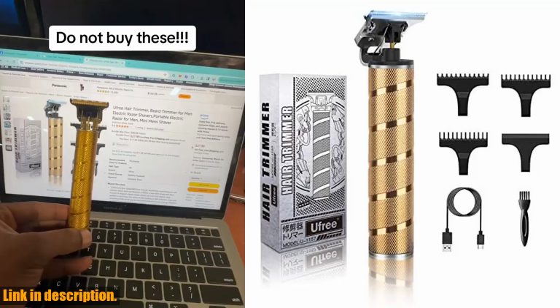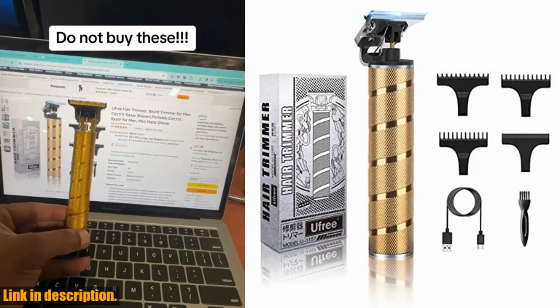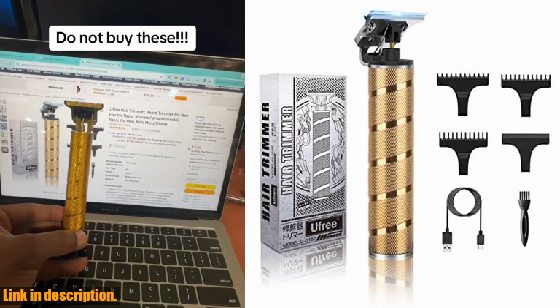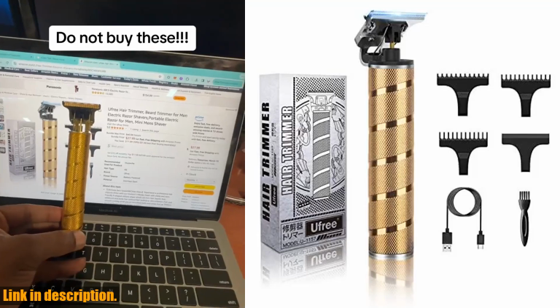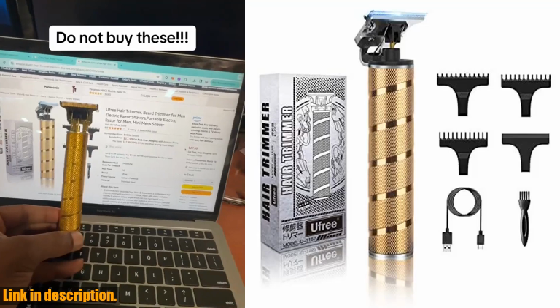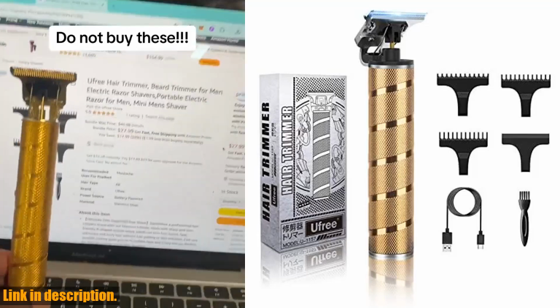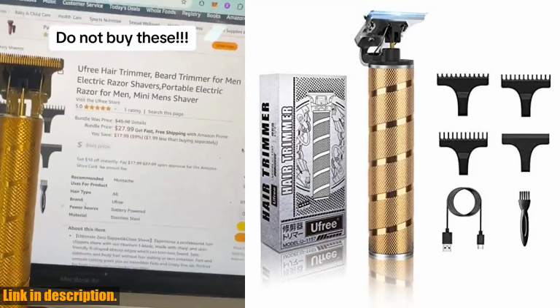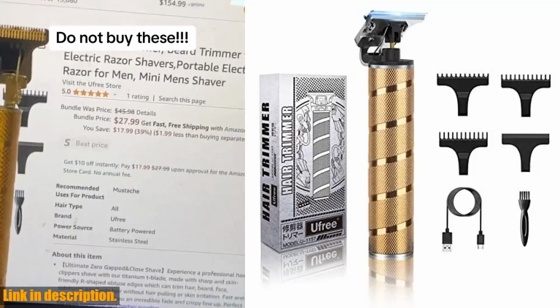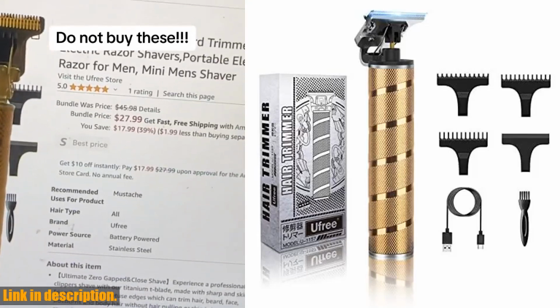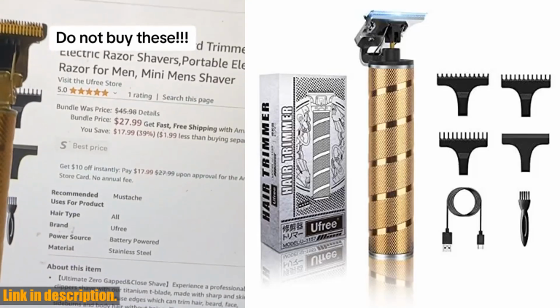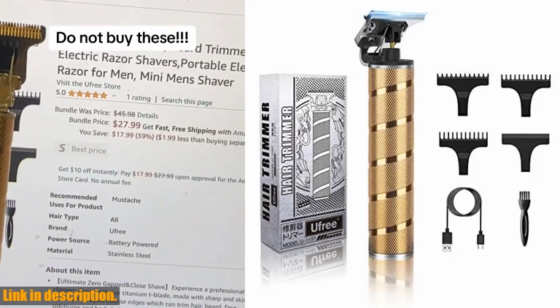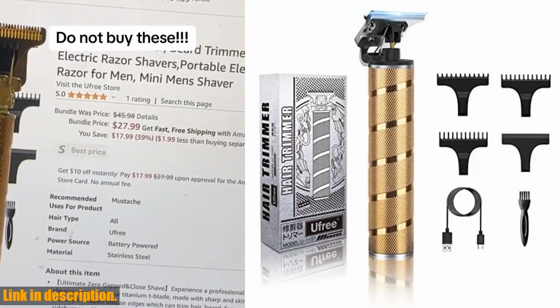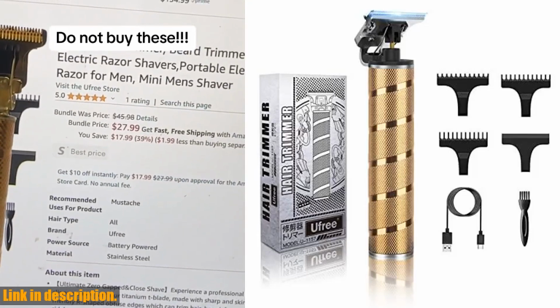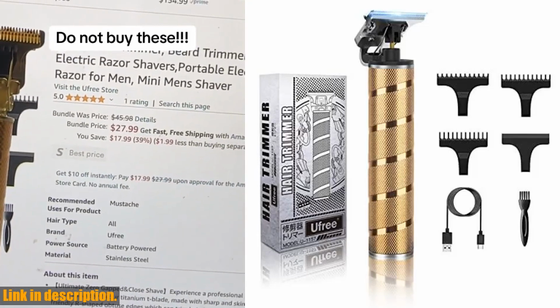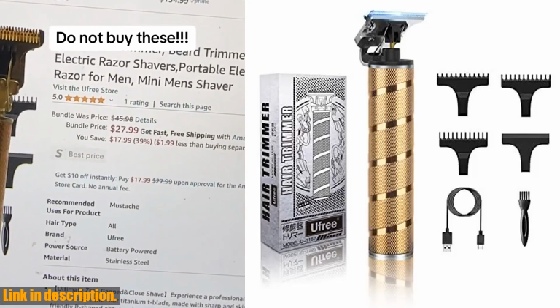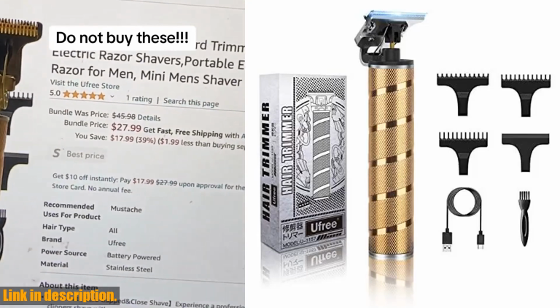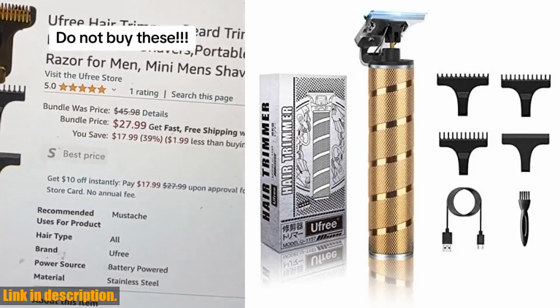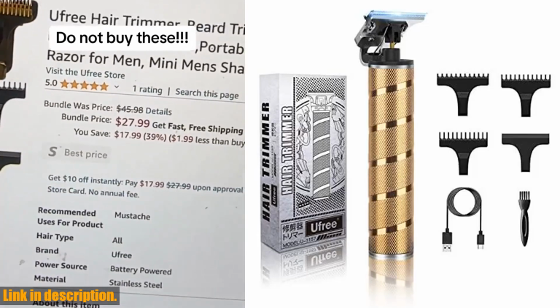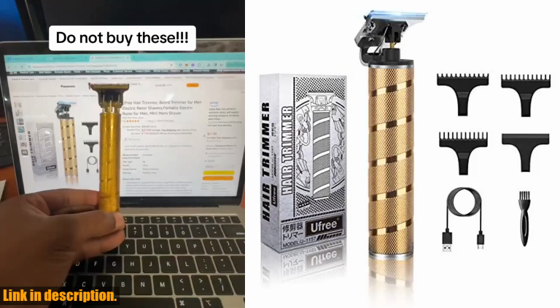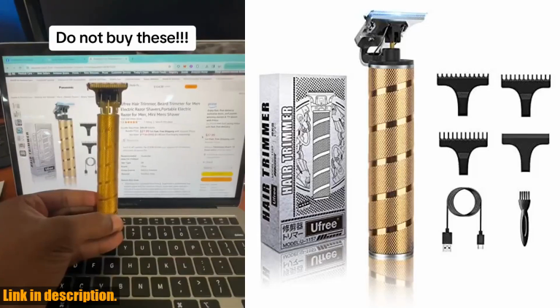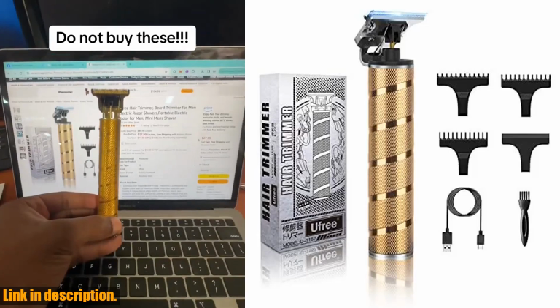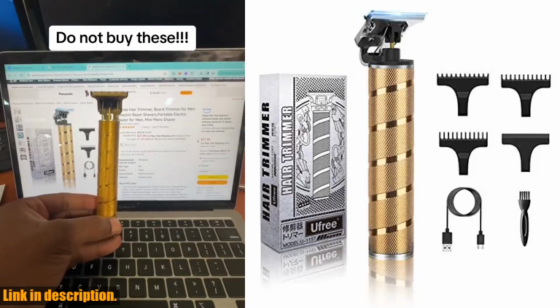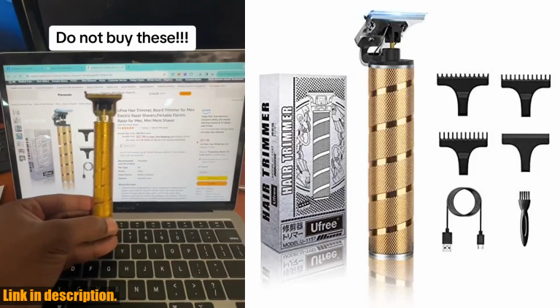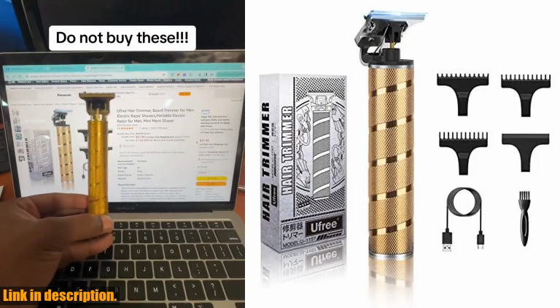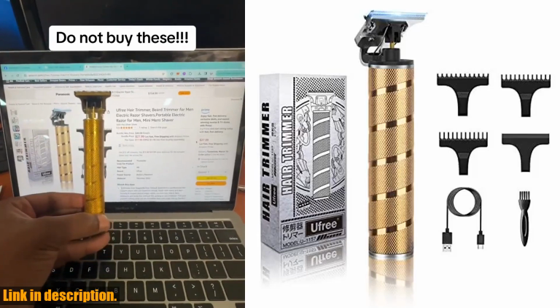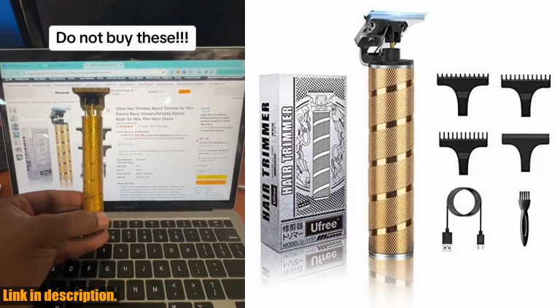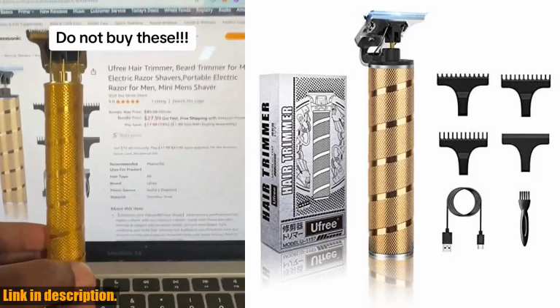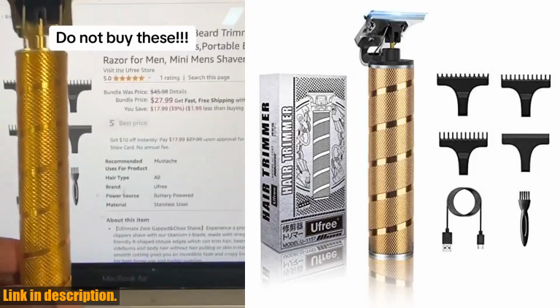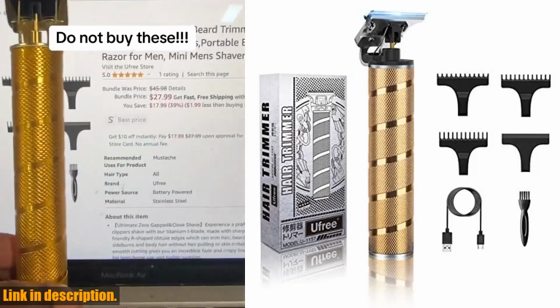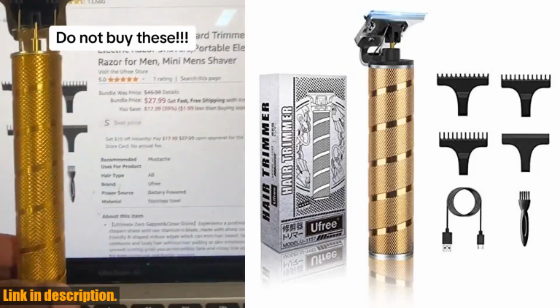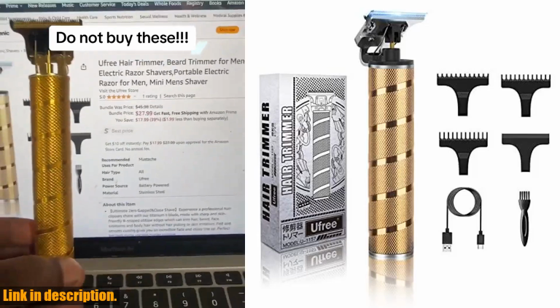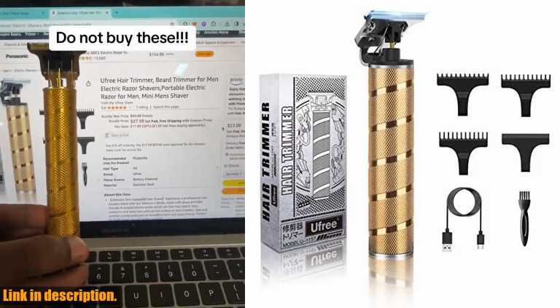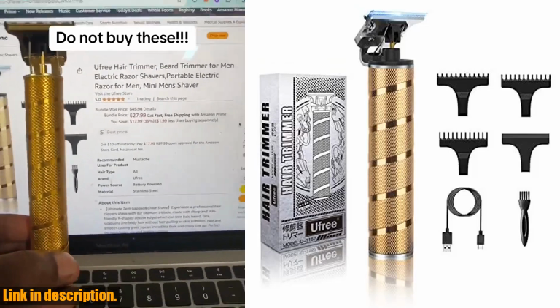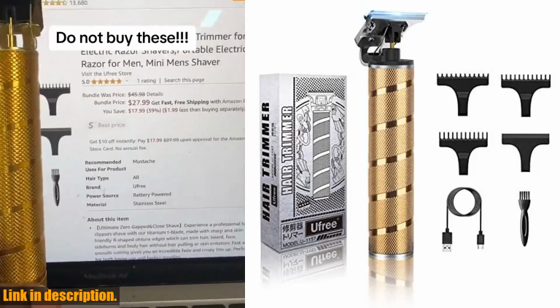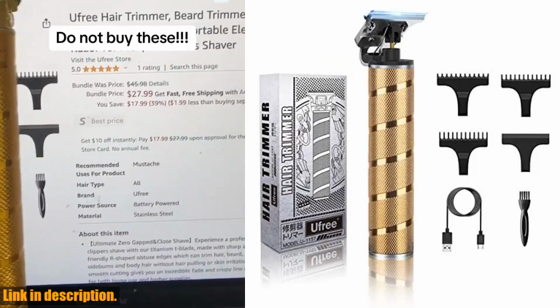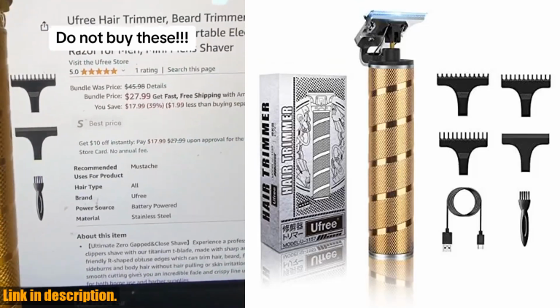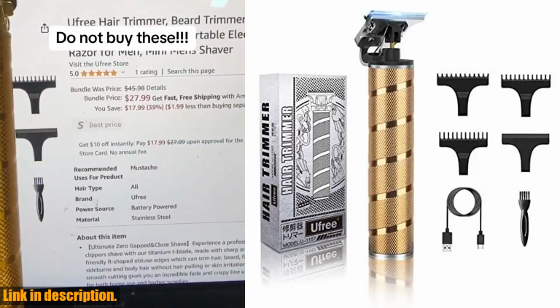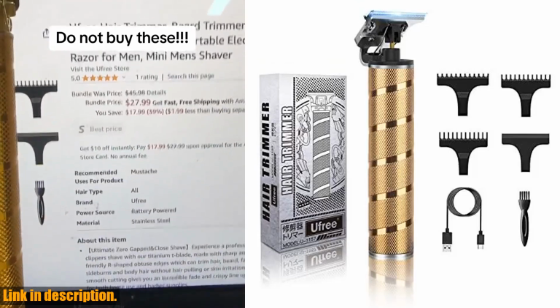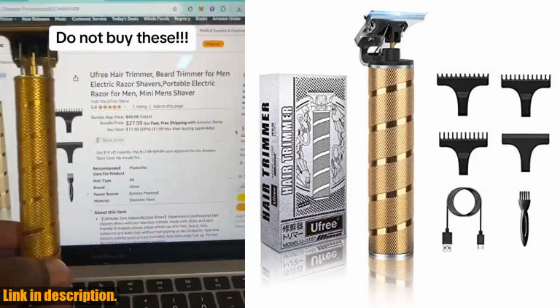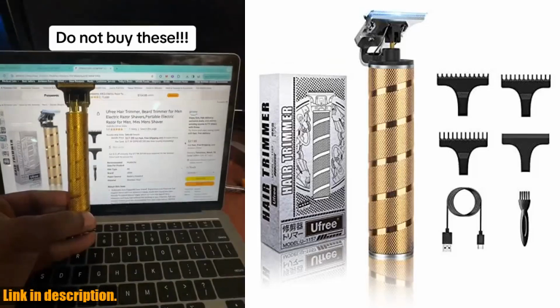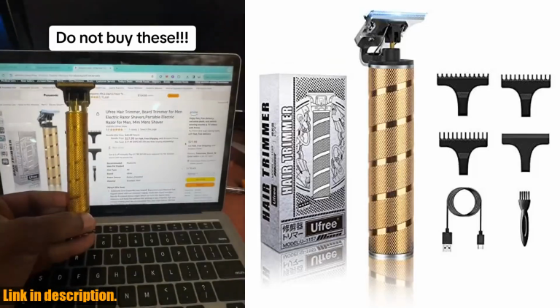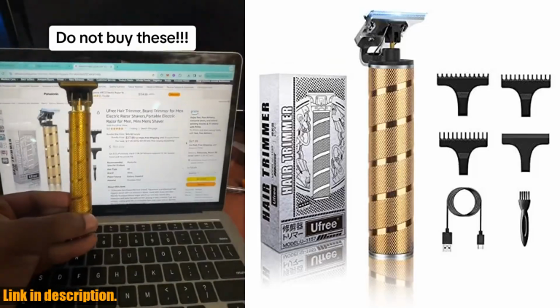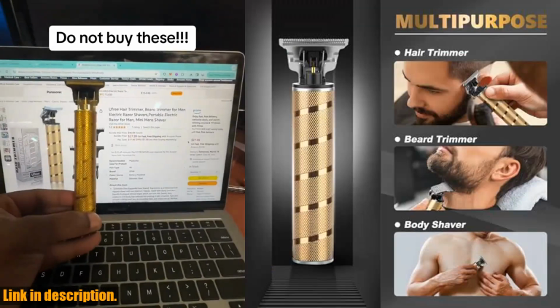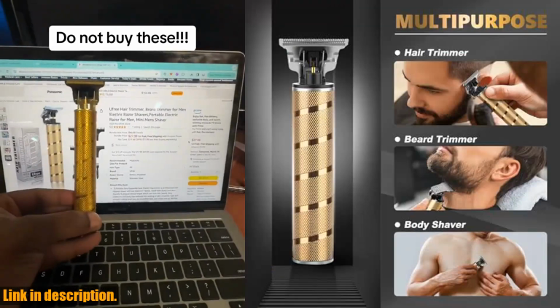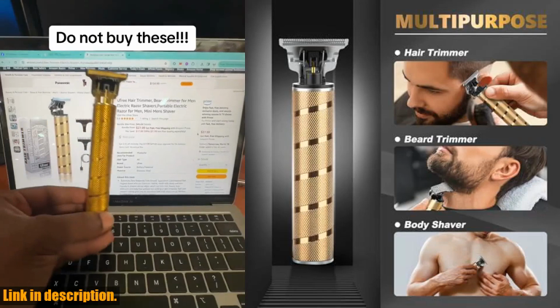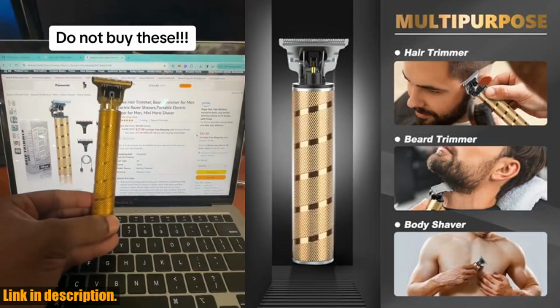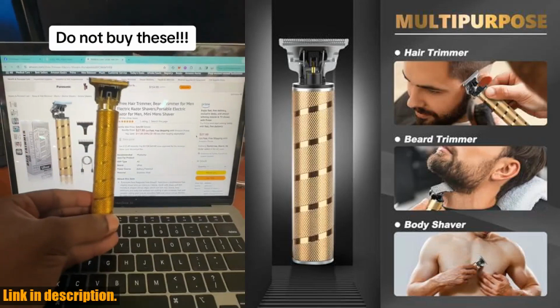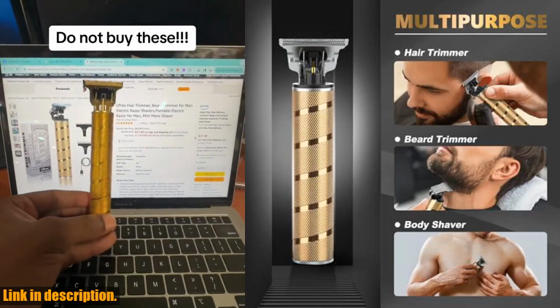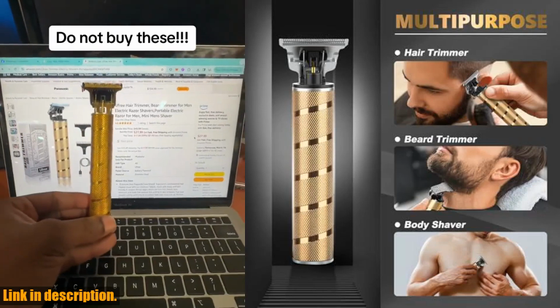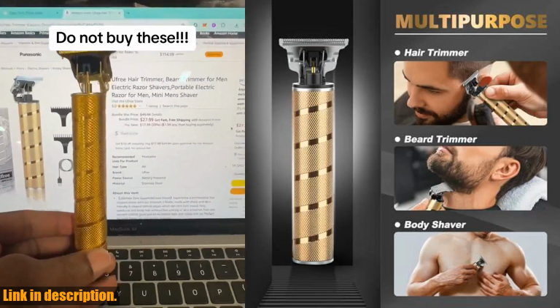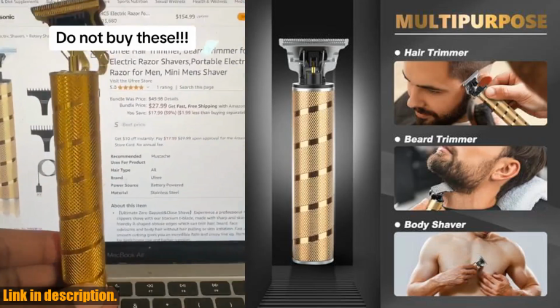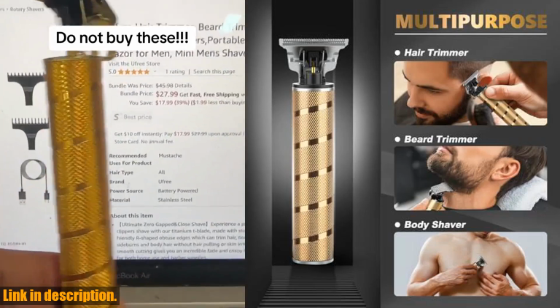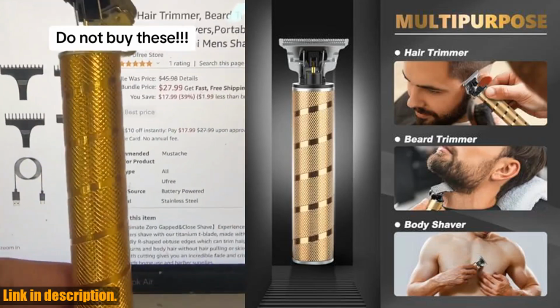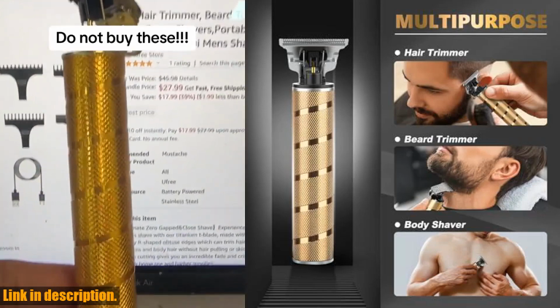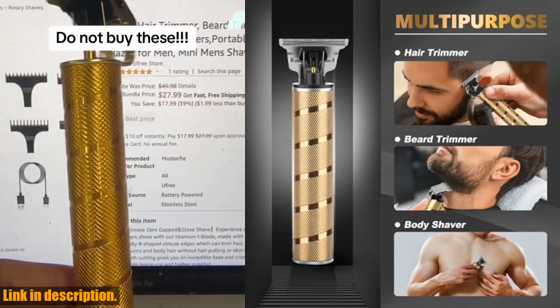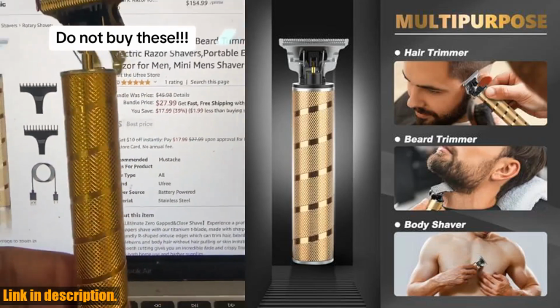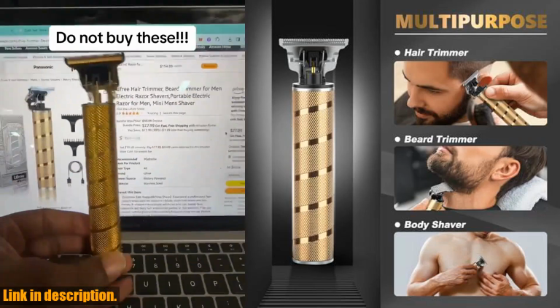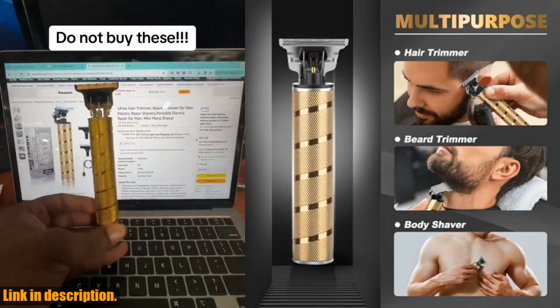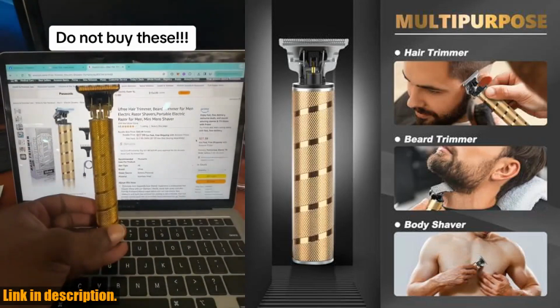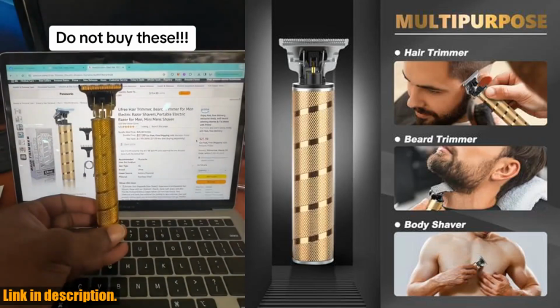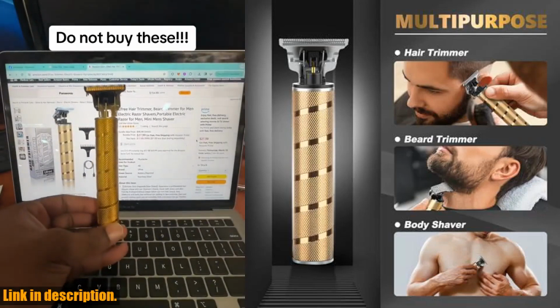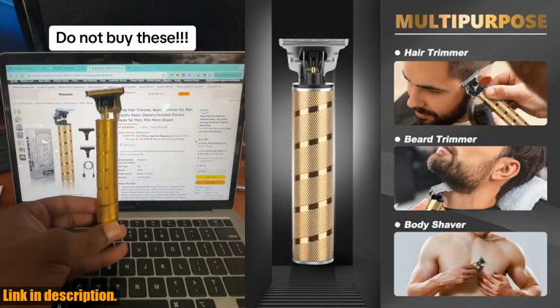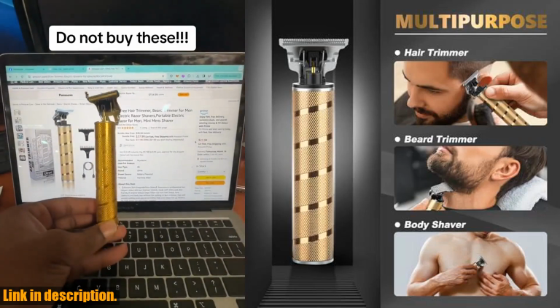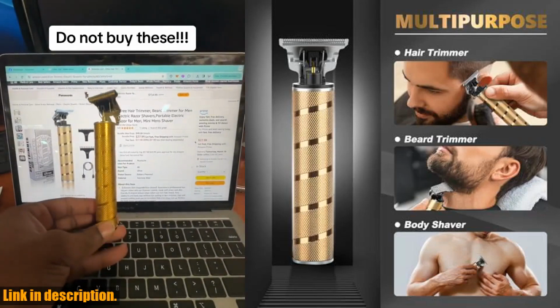Hey there, welcome to our channel. If you're looking for the ultimate grooming tool, look no further than the Uffree Hair Trimmer Beard Trimmer for Men.